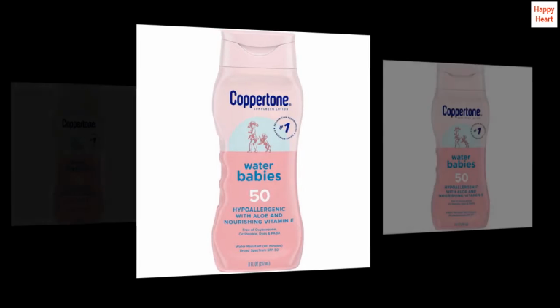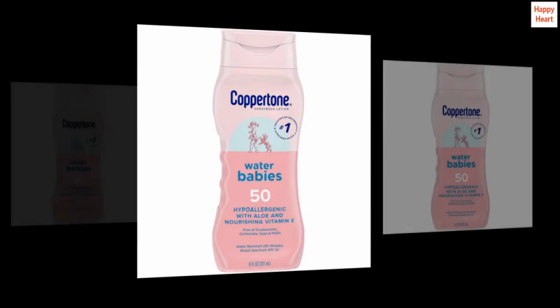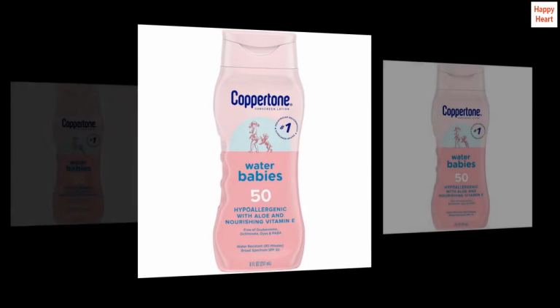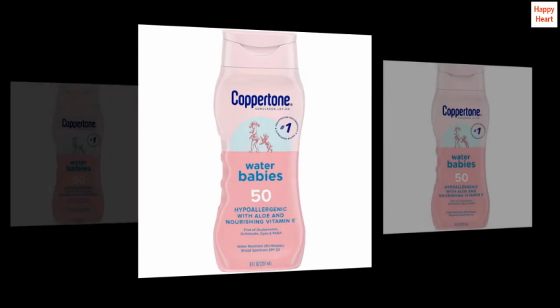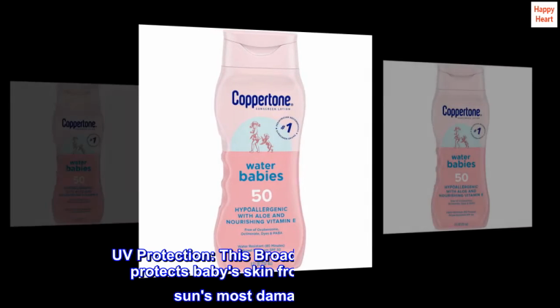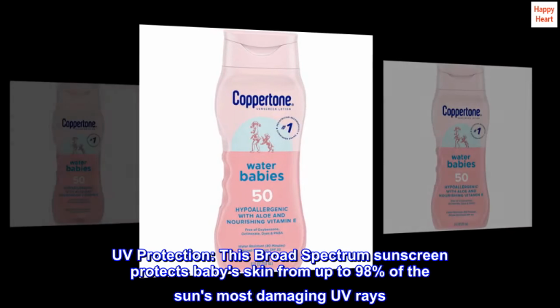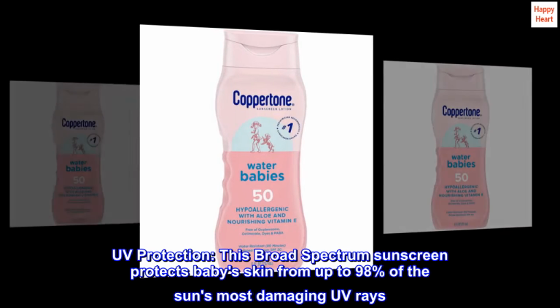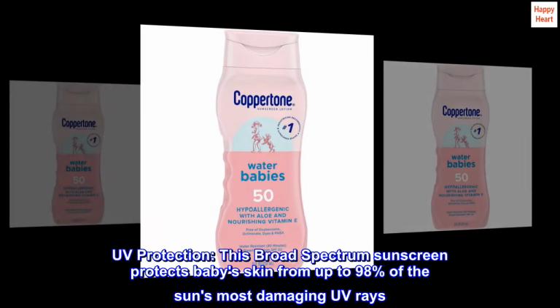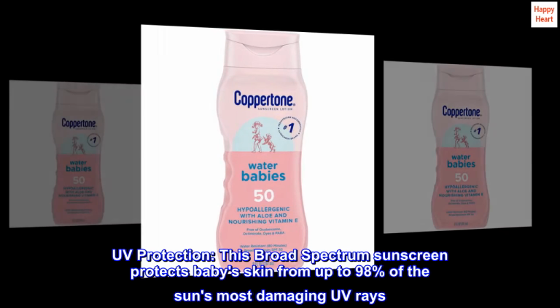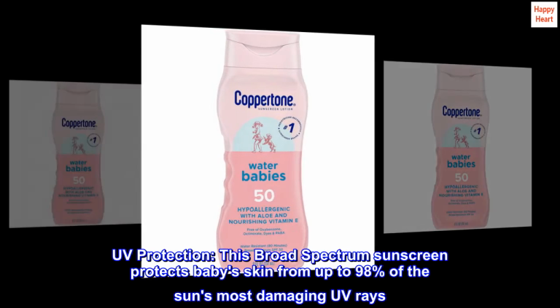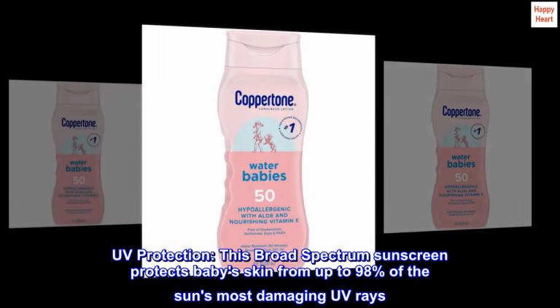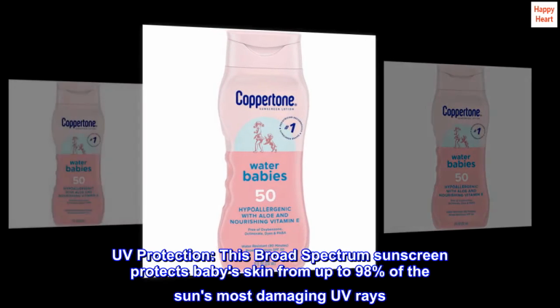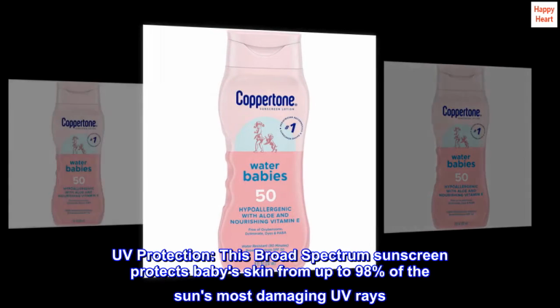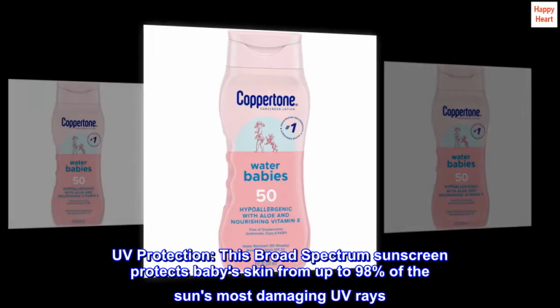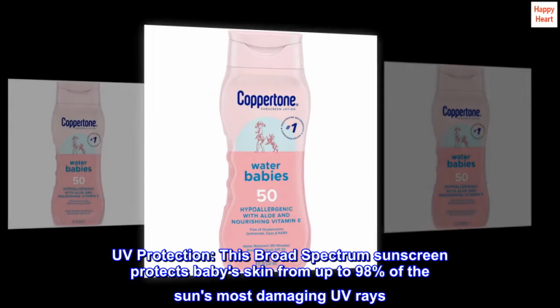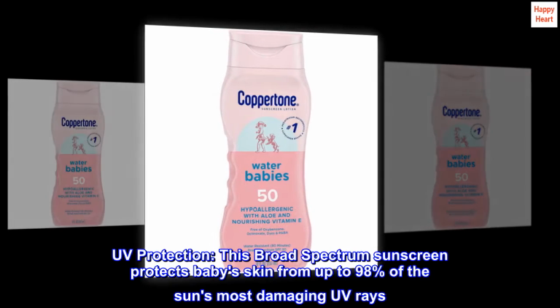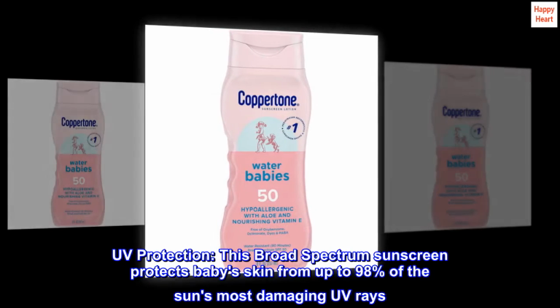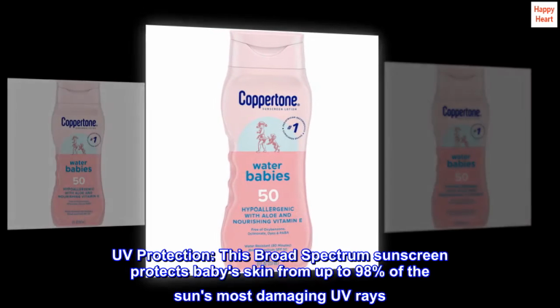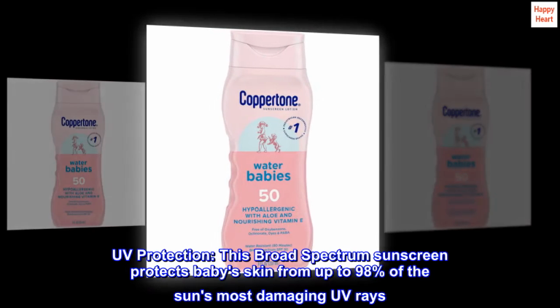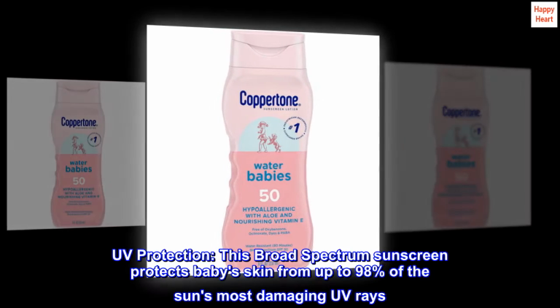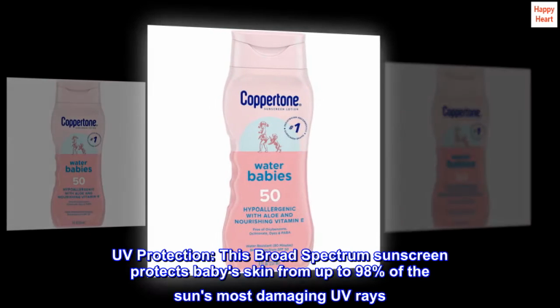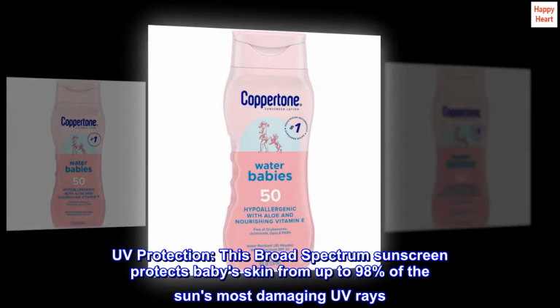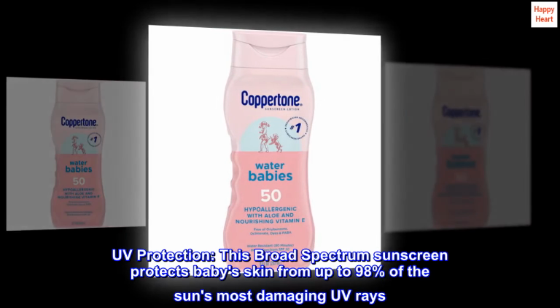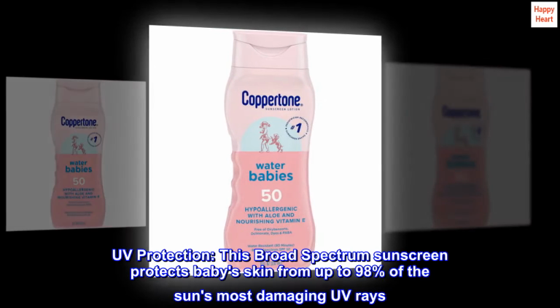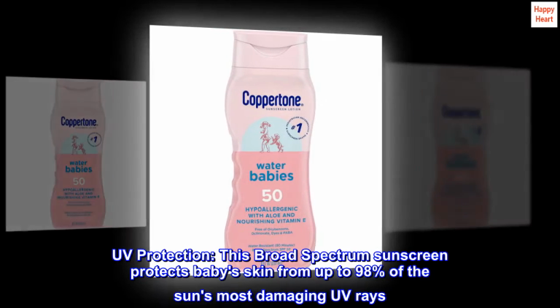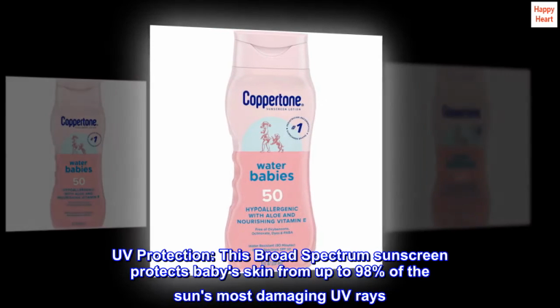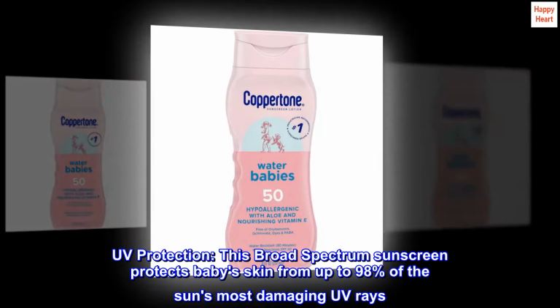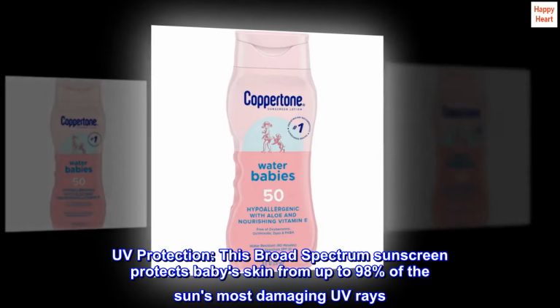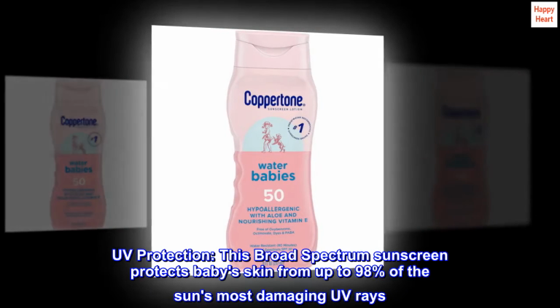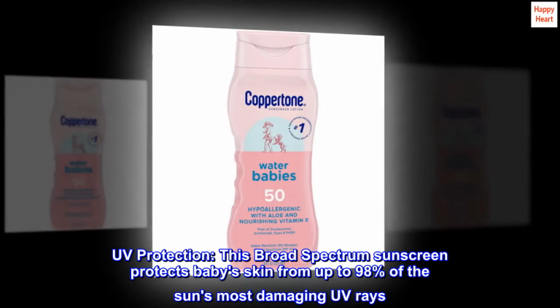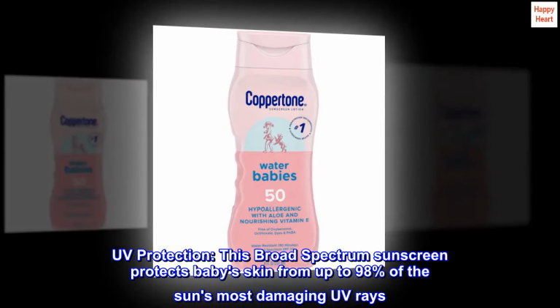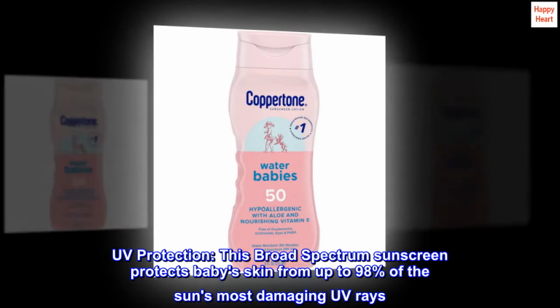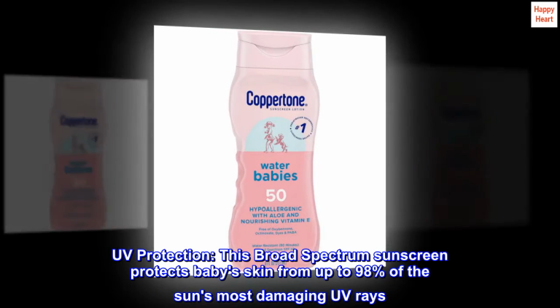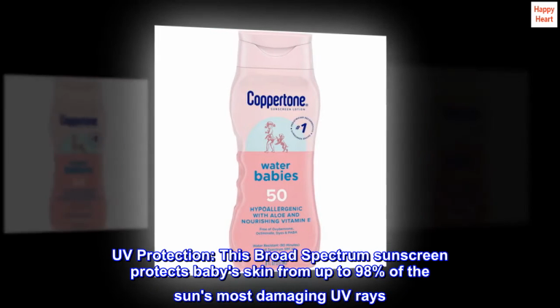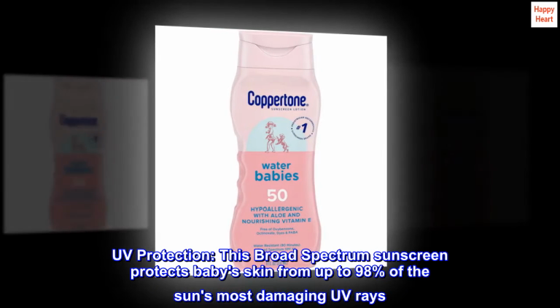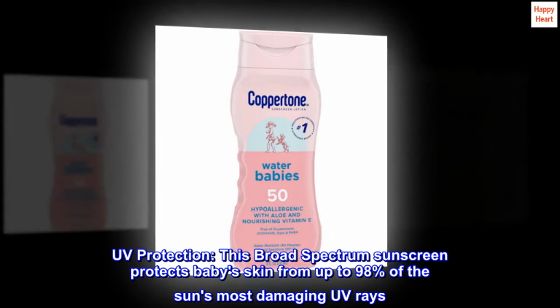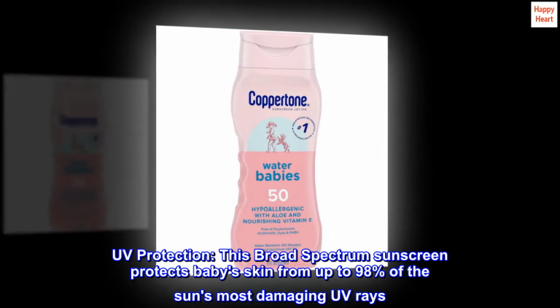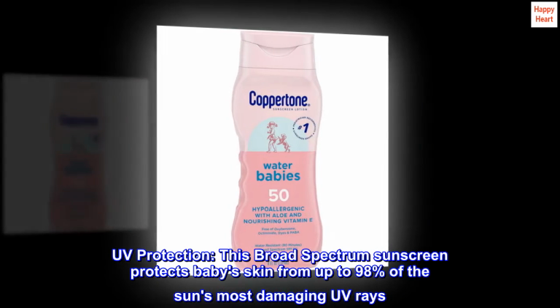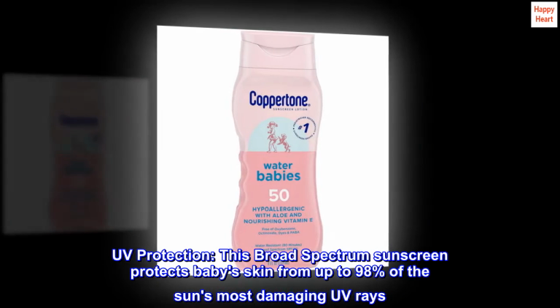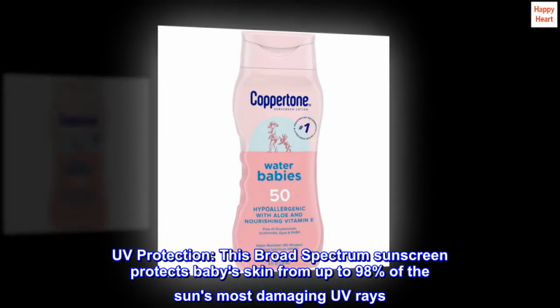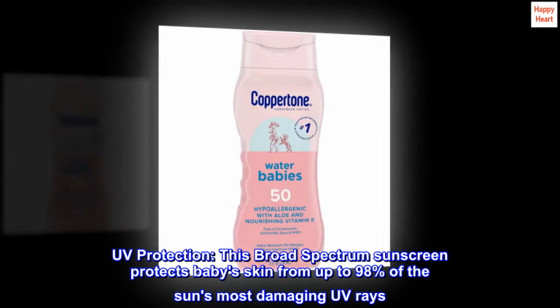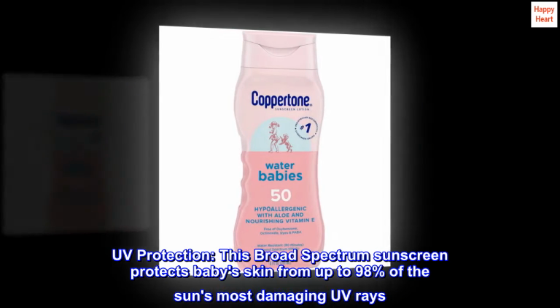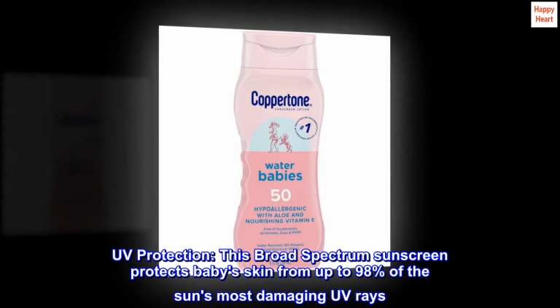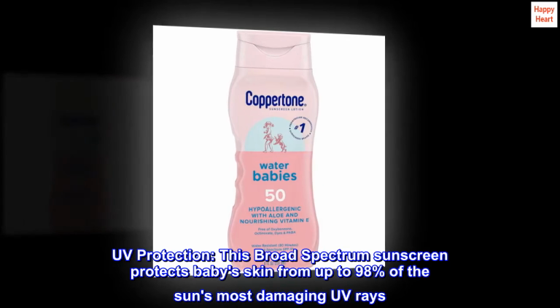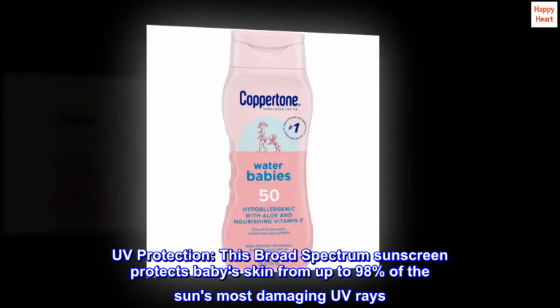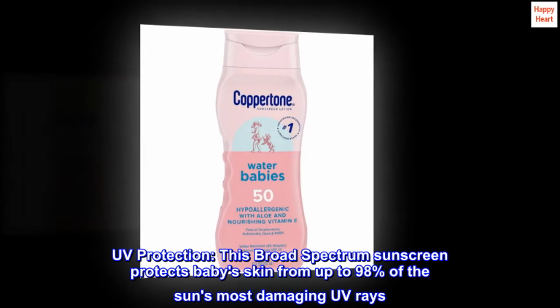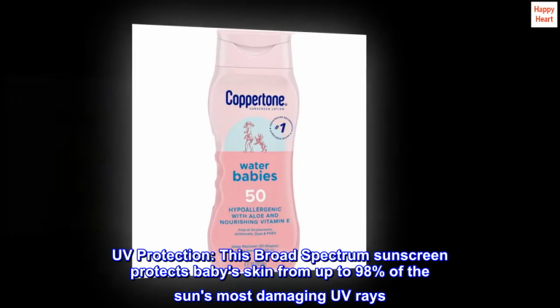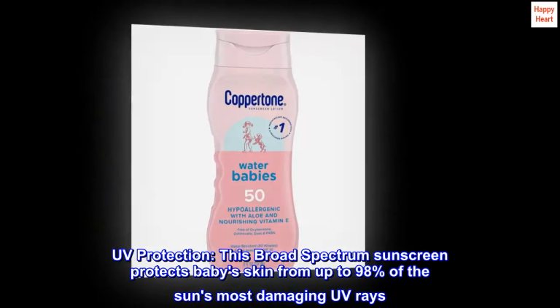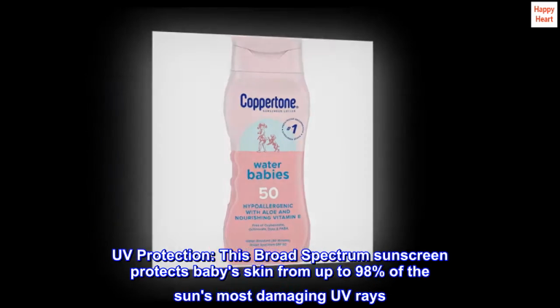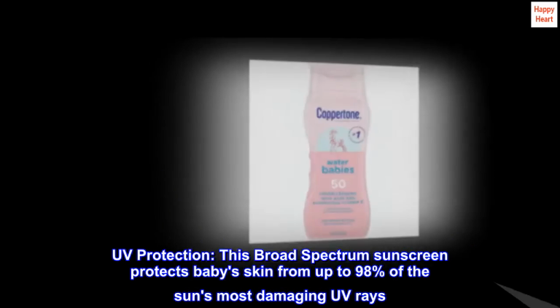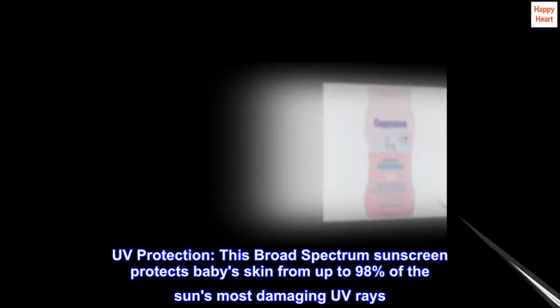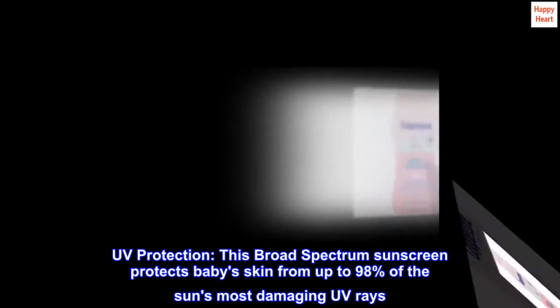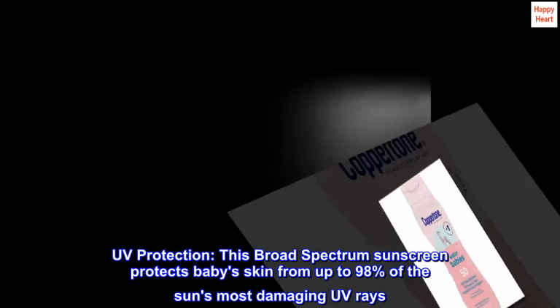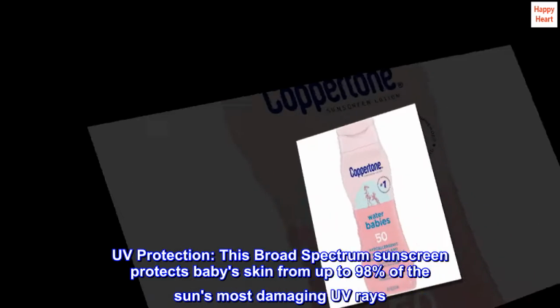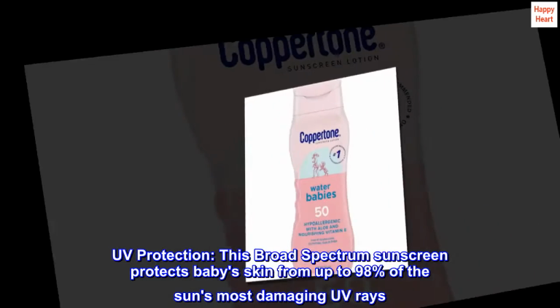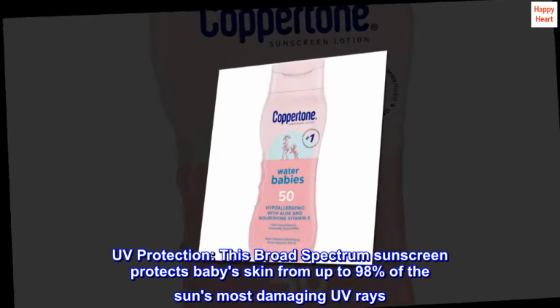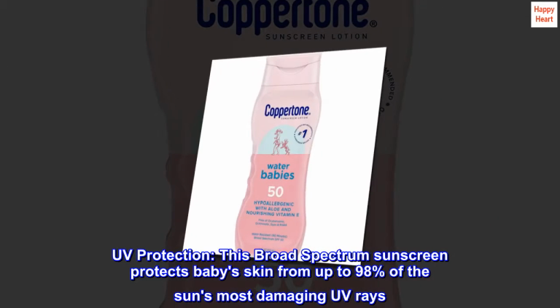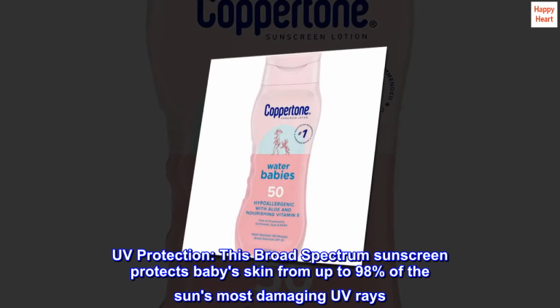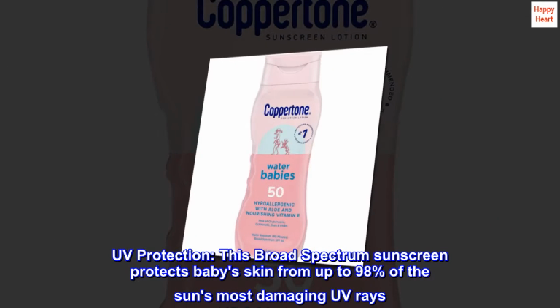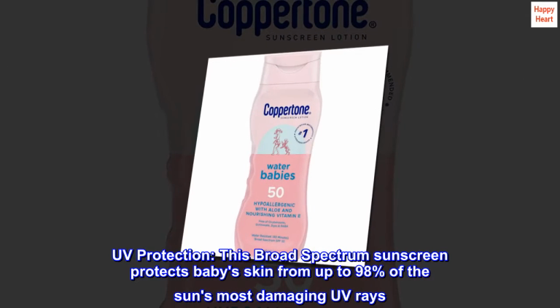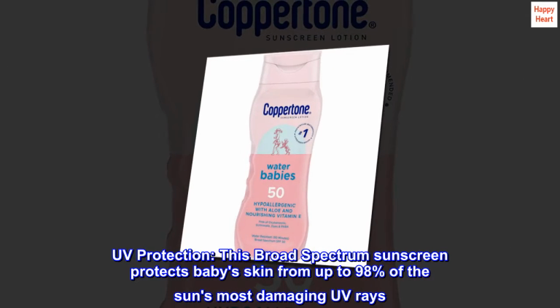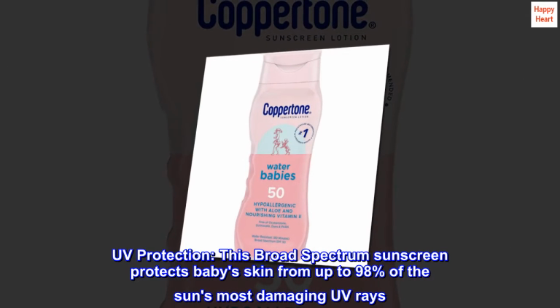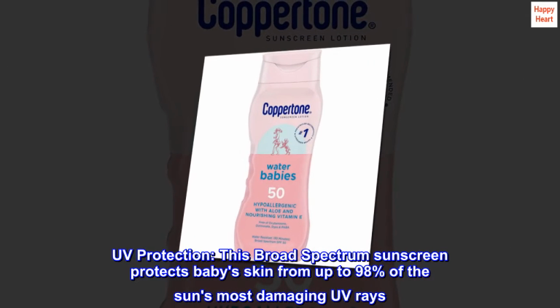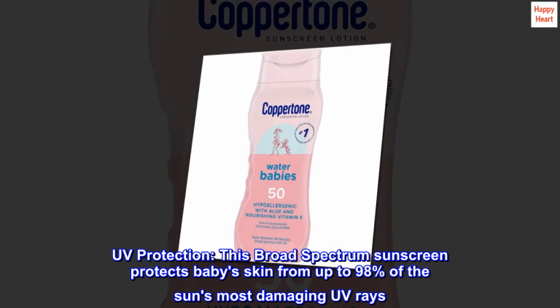UV Protection: this broad-spectrum sunscreen protects baby's skin from up to 98% of the sun's most damaging UV rays.